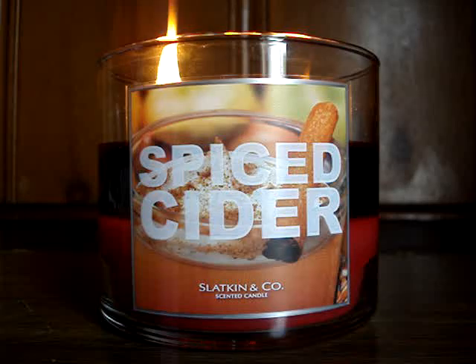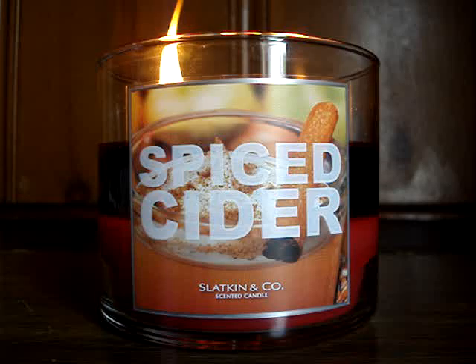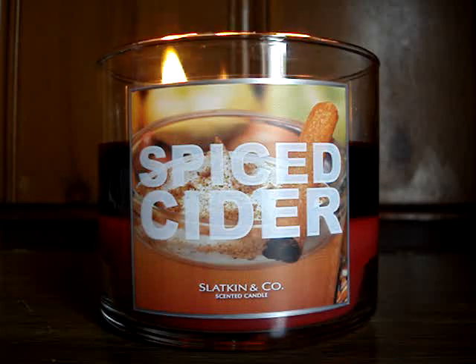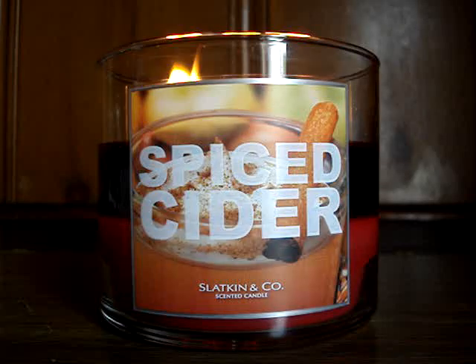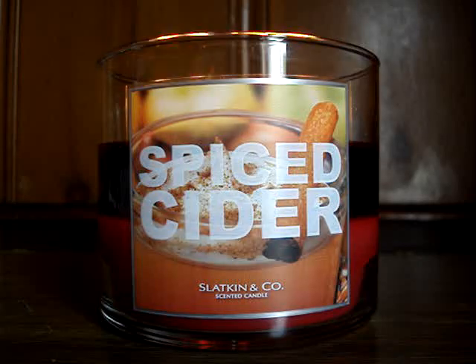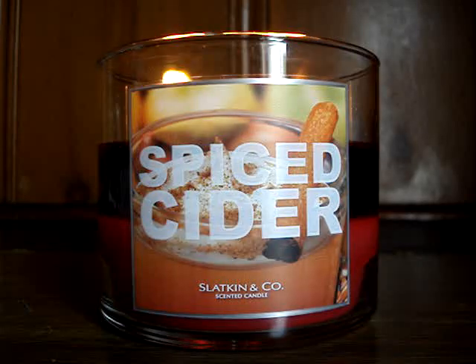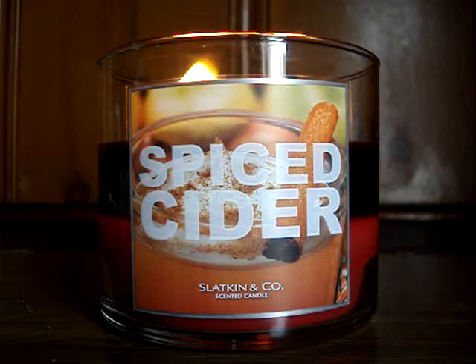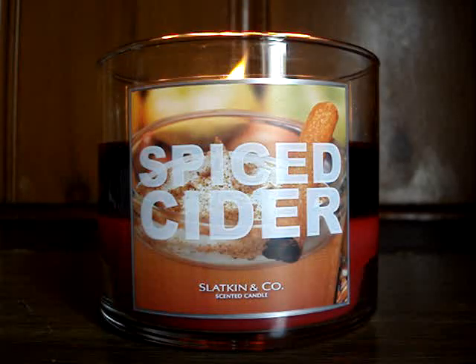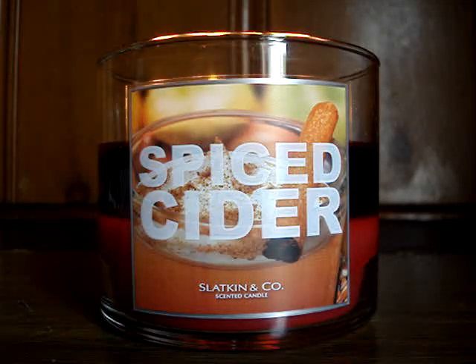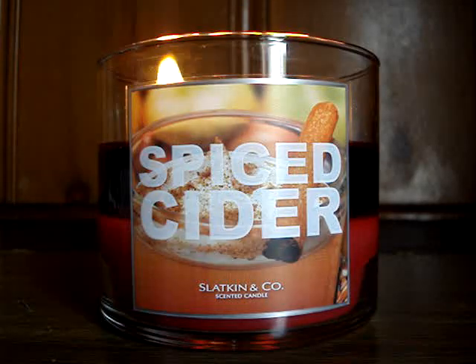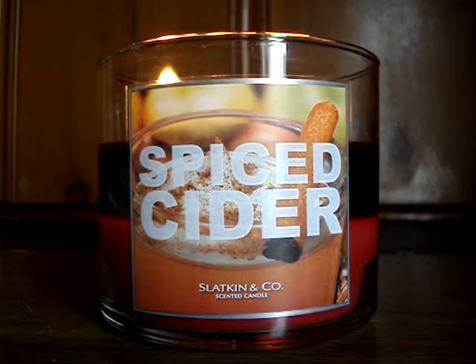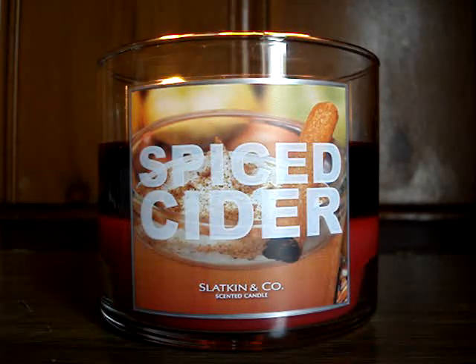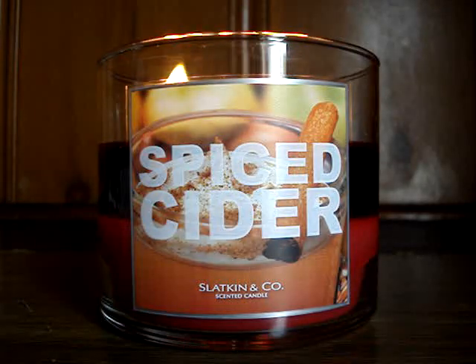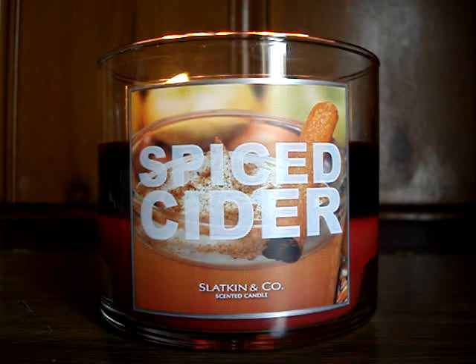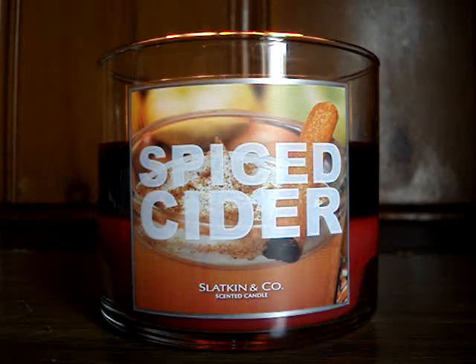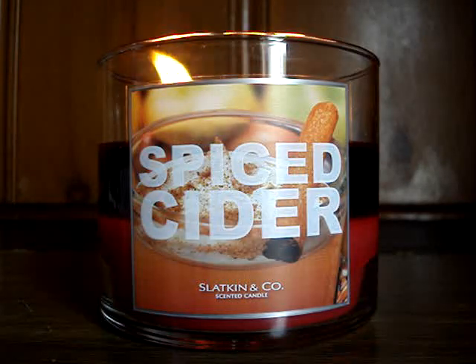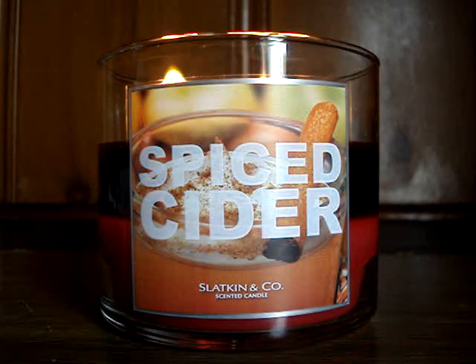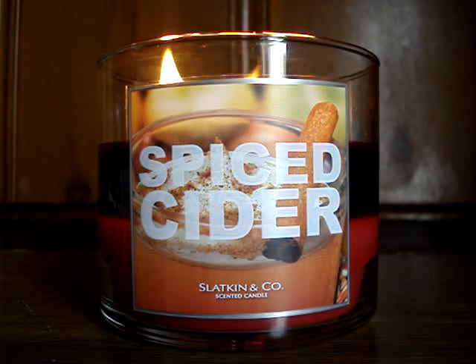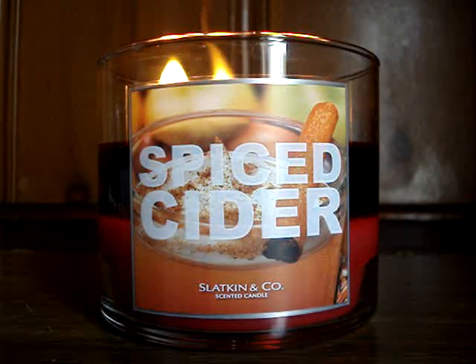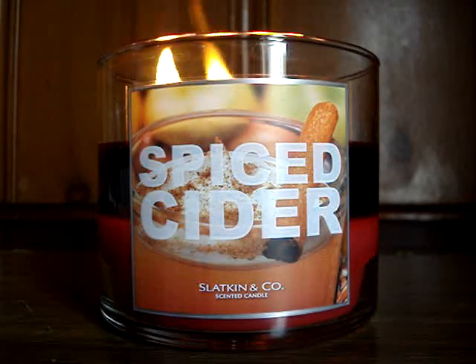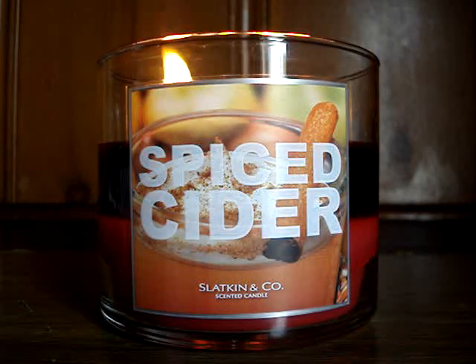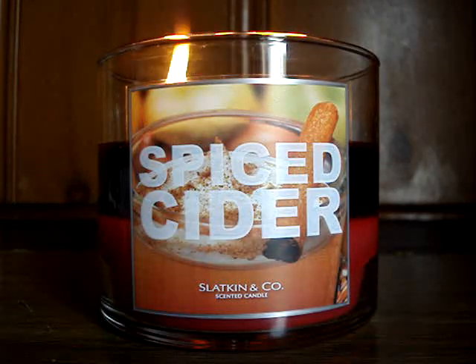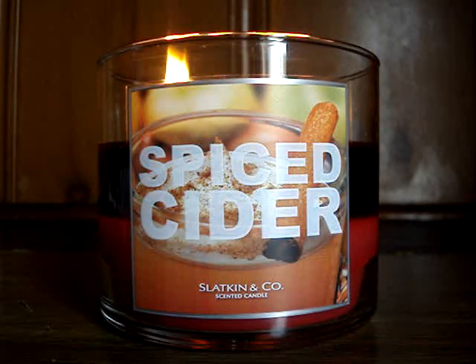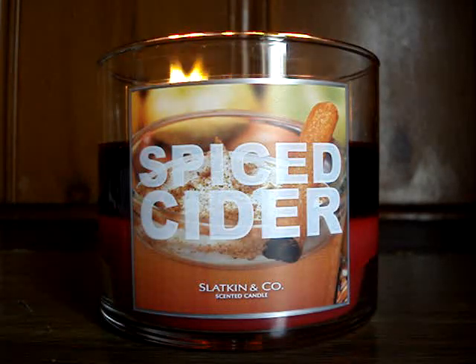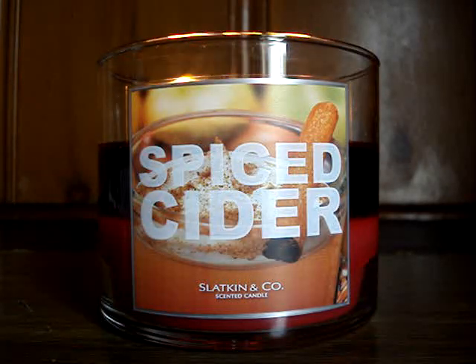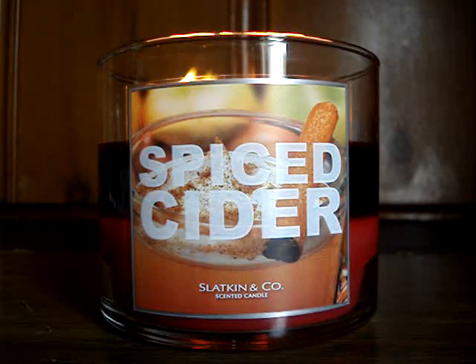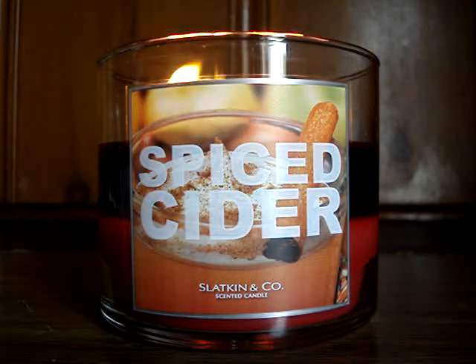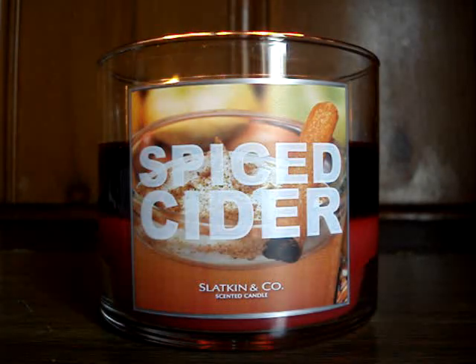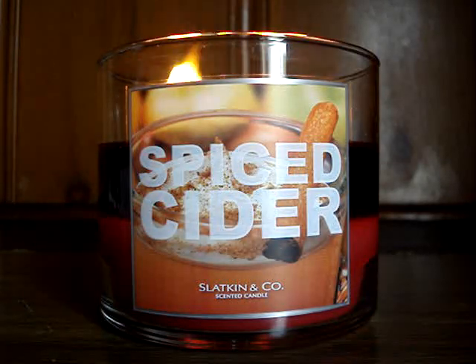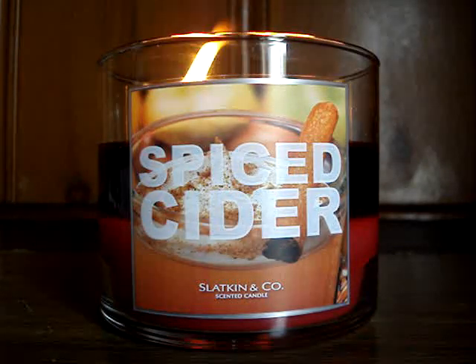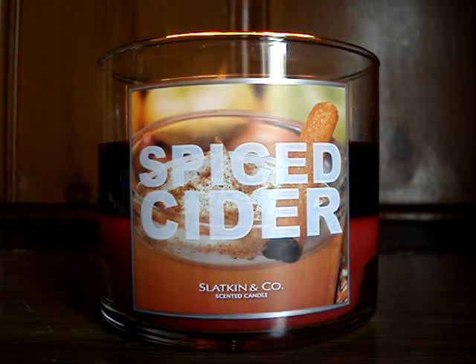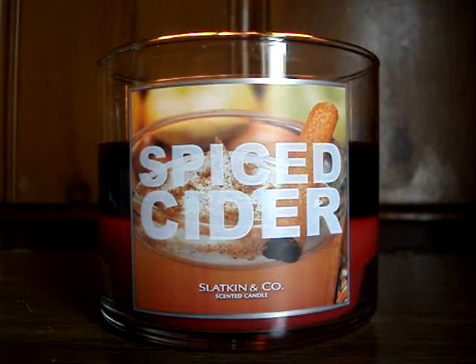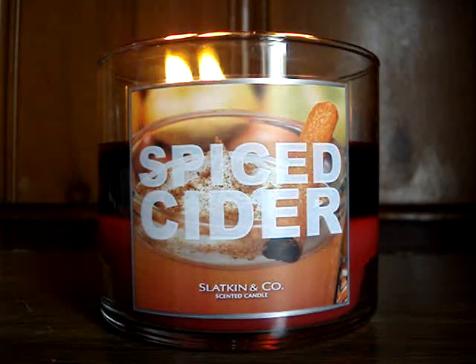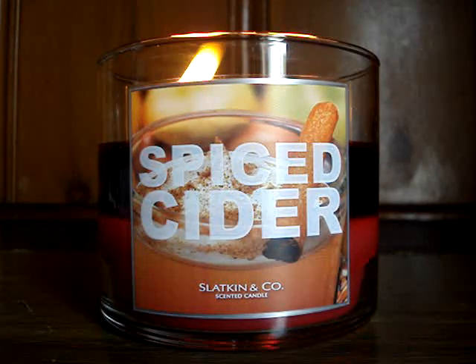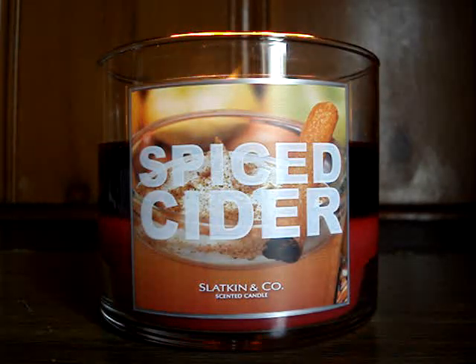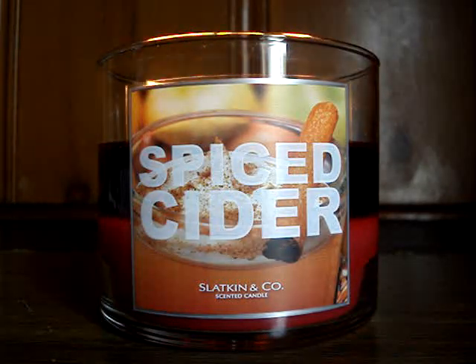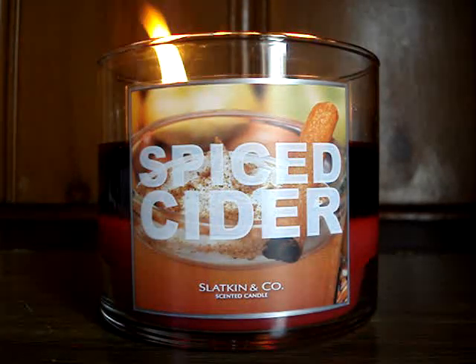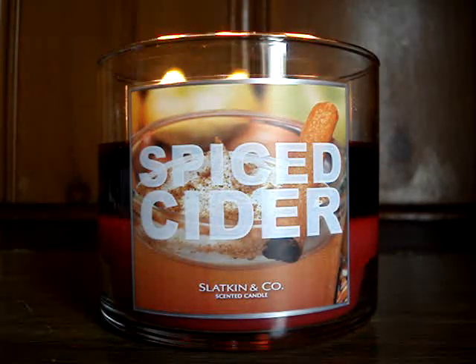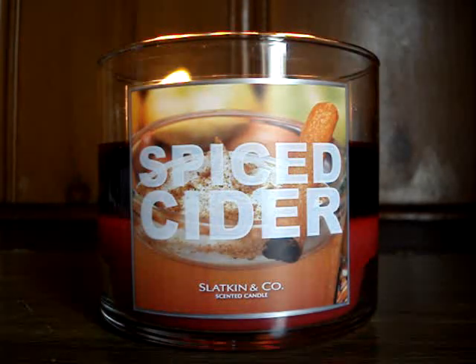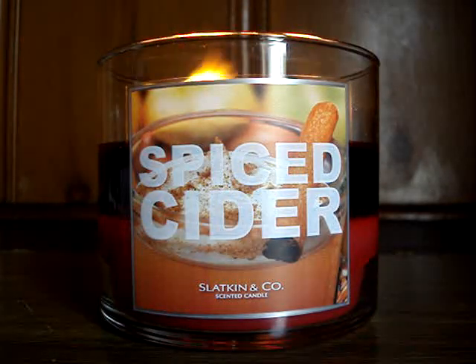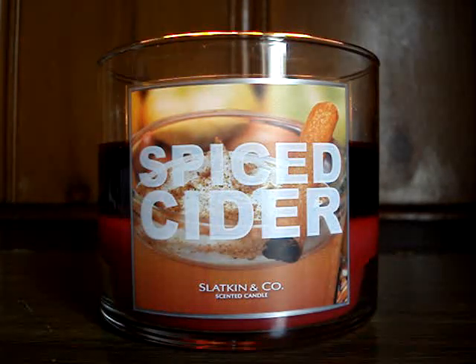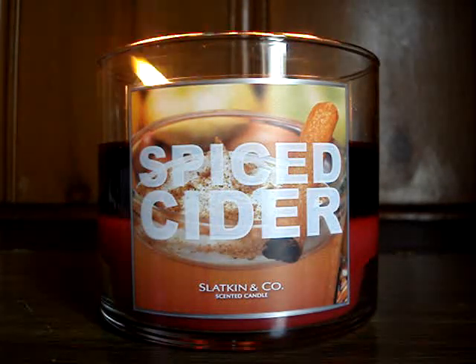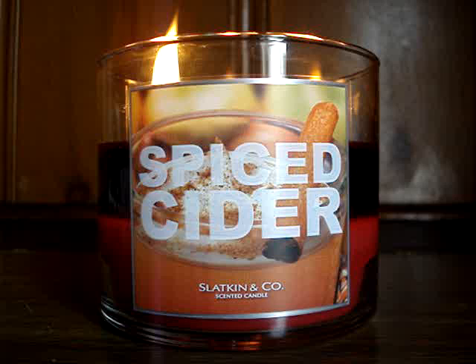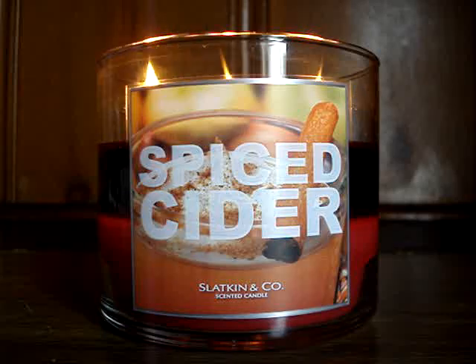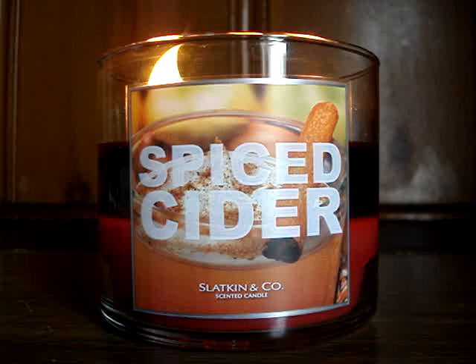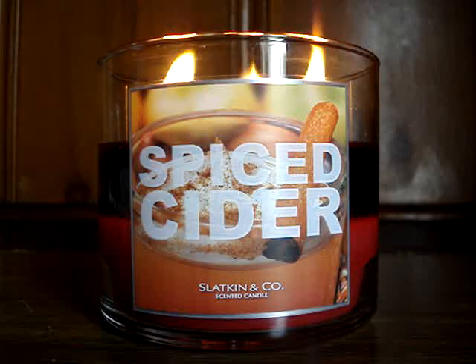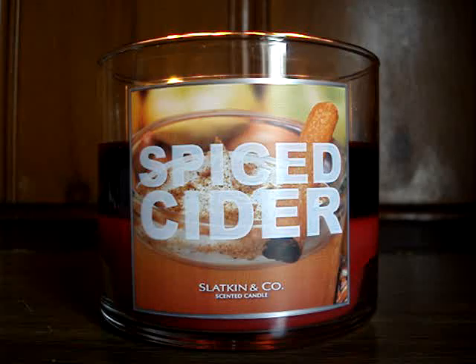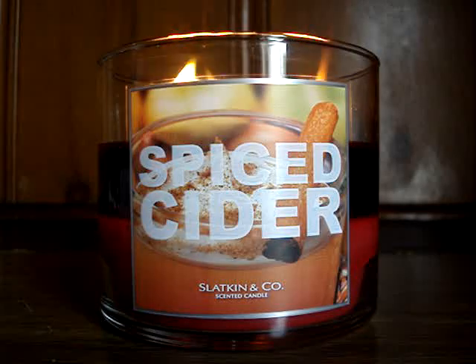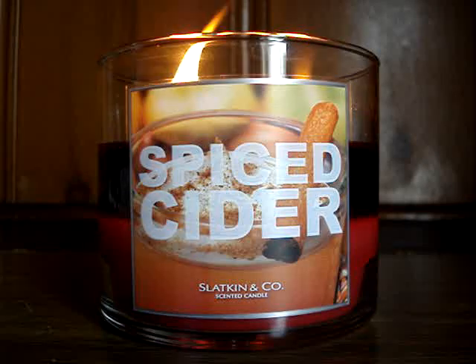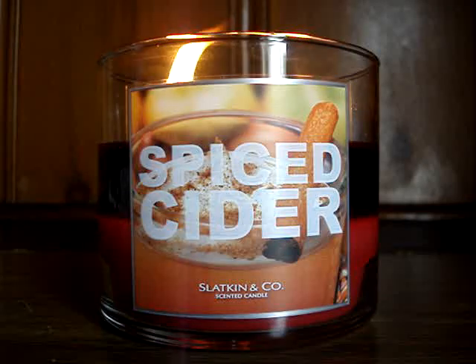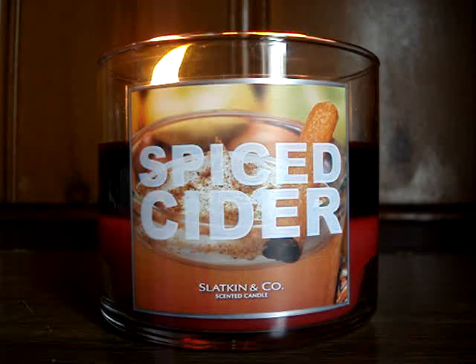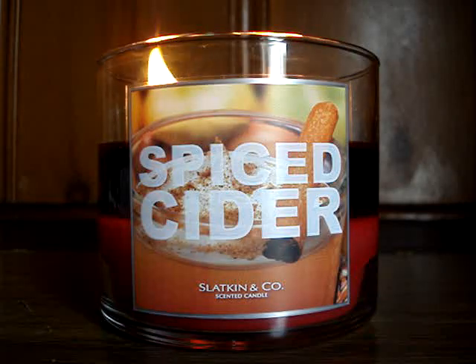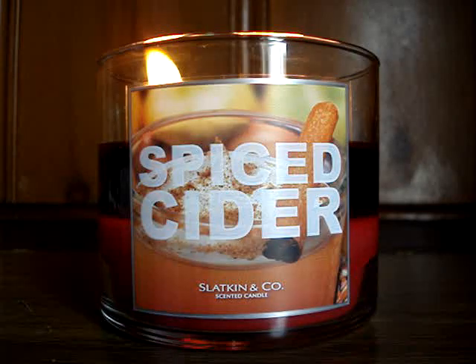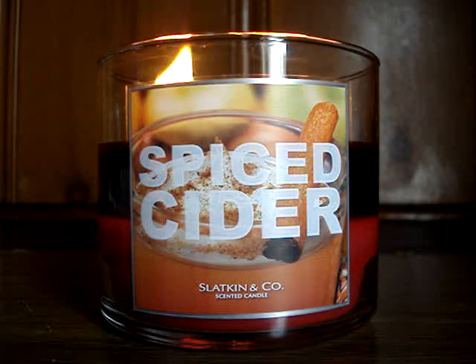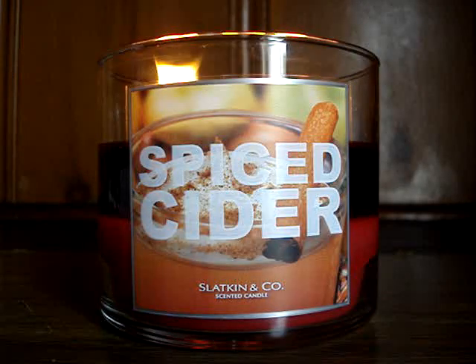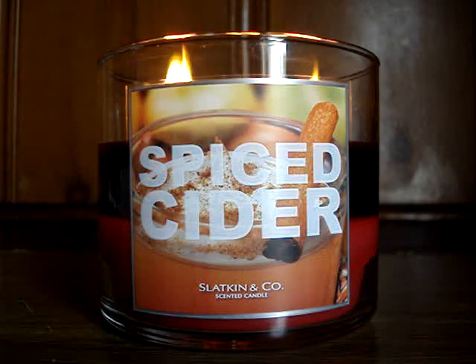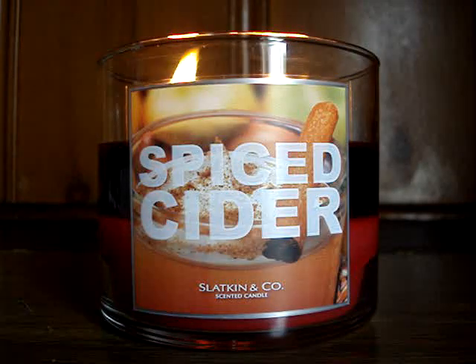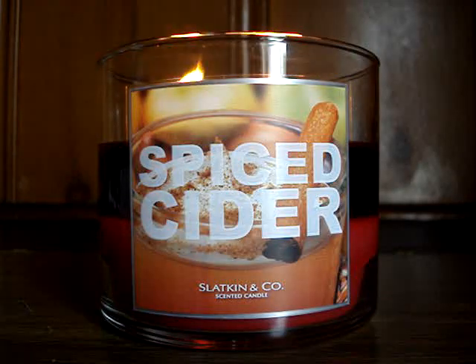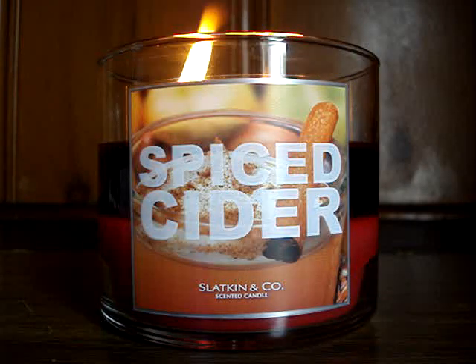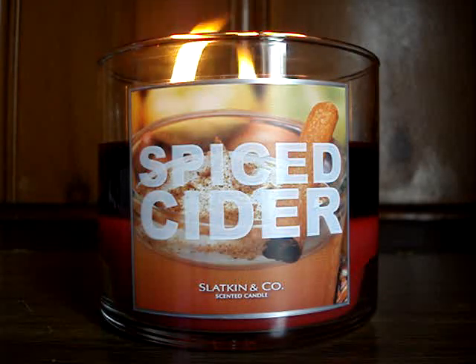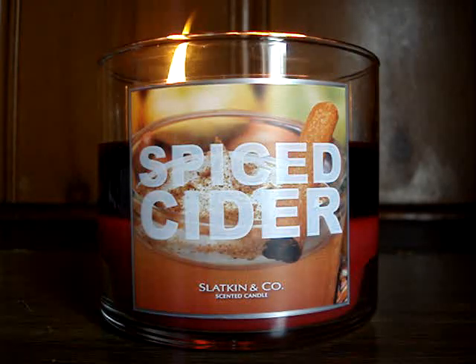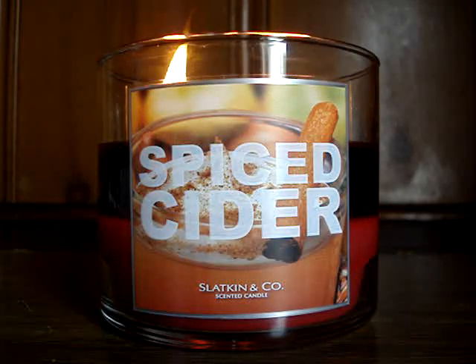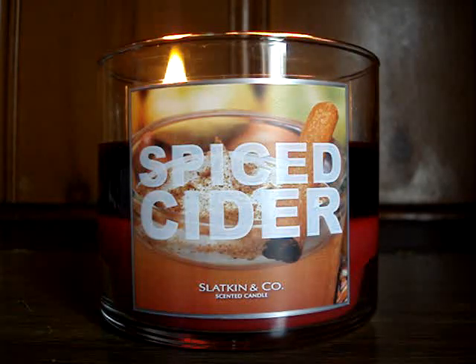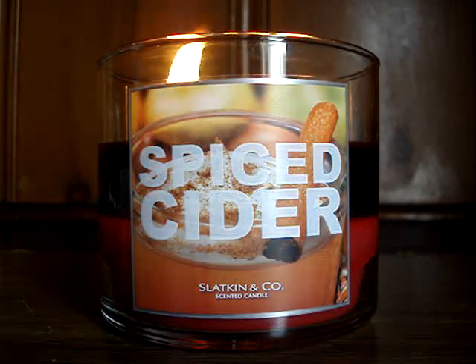Hey guys, so here I have a brand new candle of the week to review for you burning downstairs, and it's the 14.5 ounce Spiced Cider.